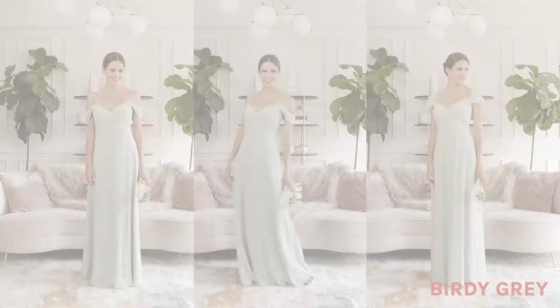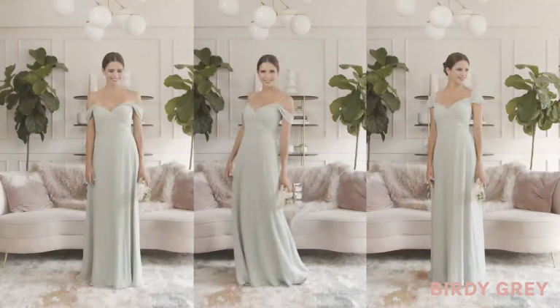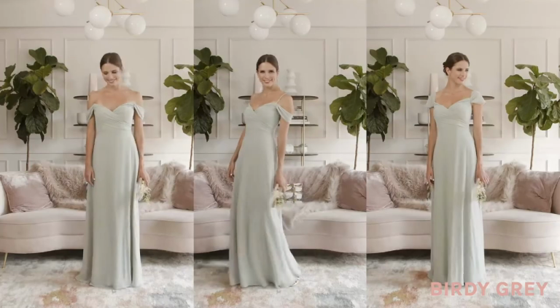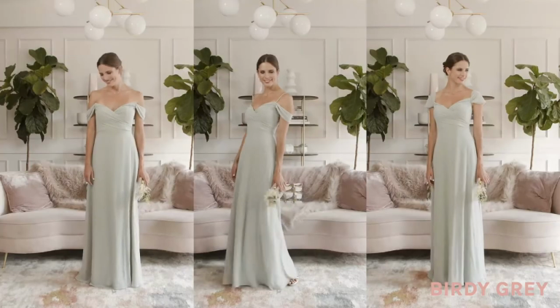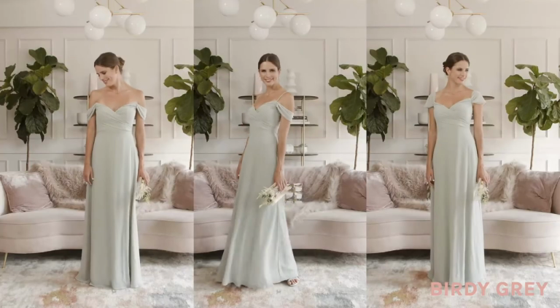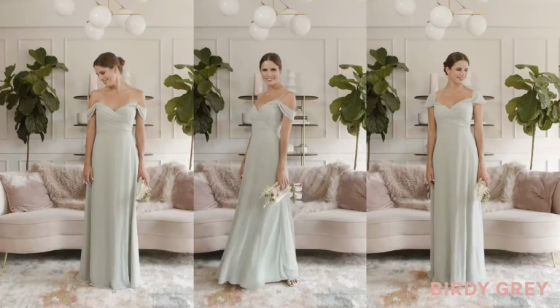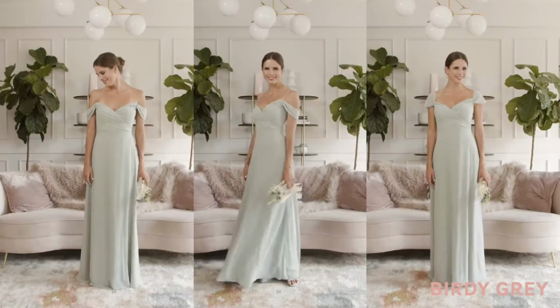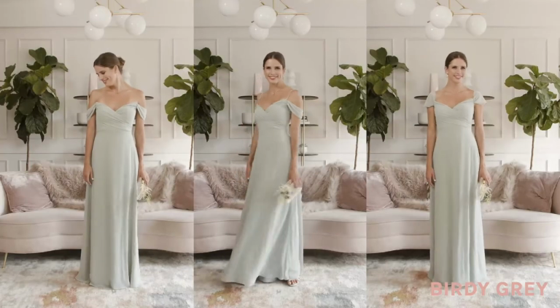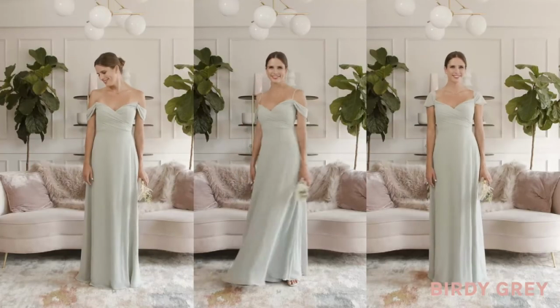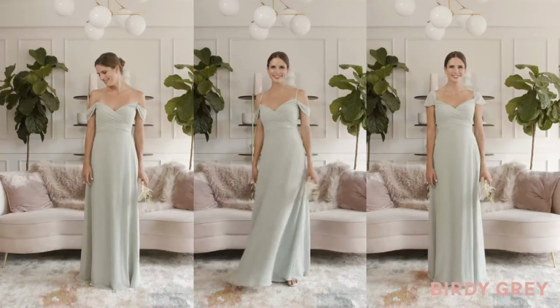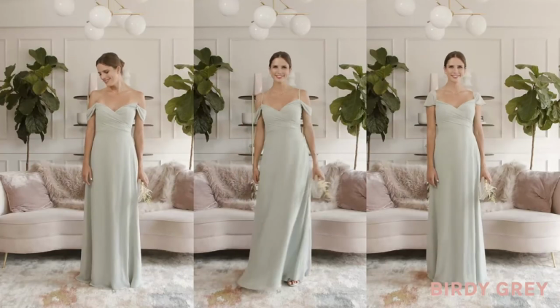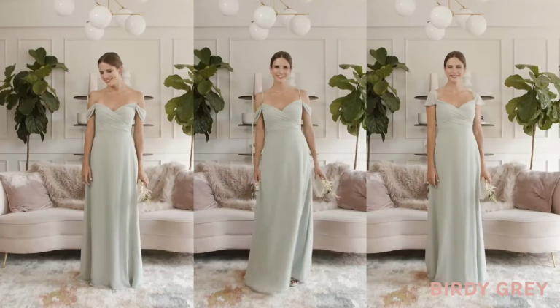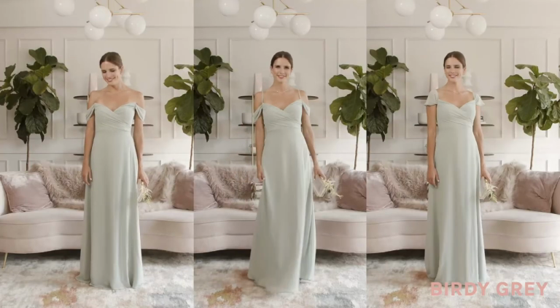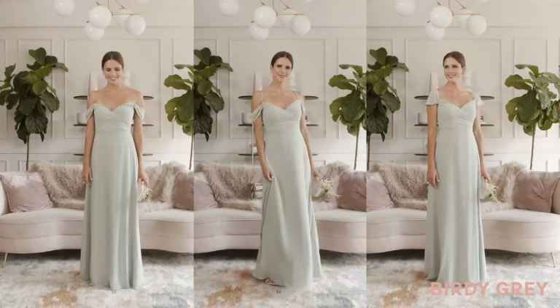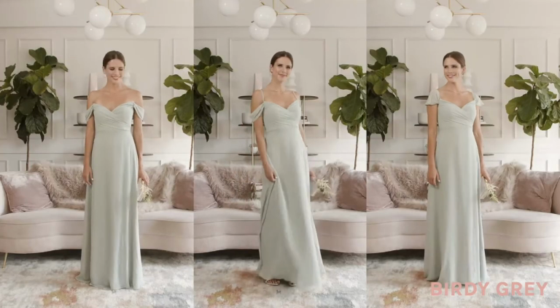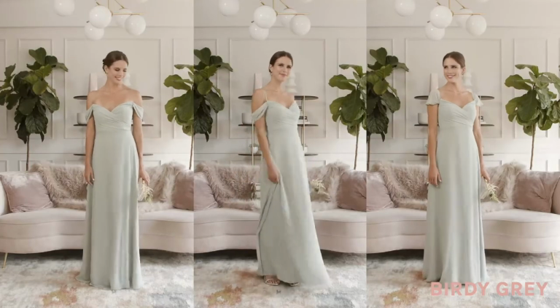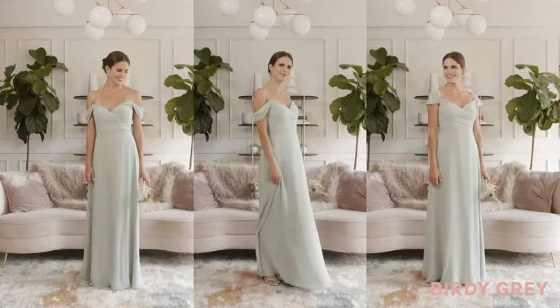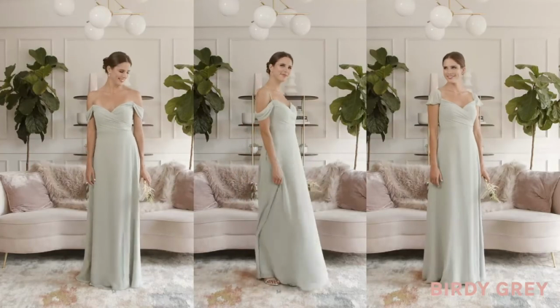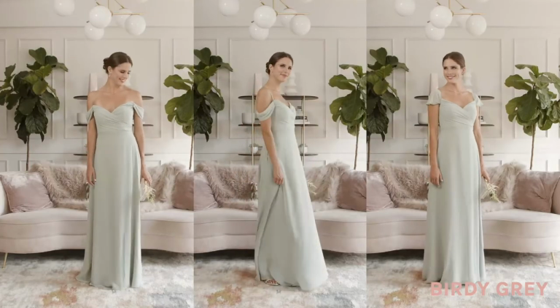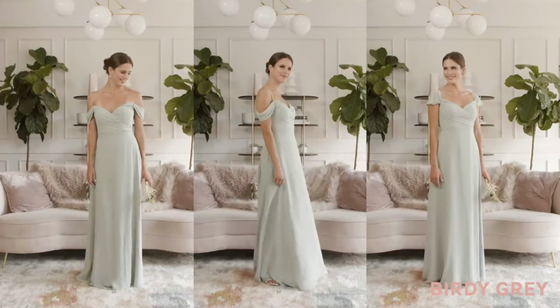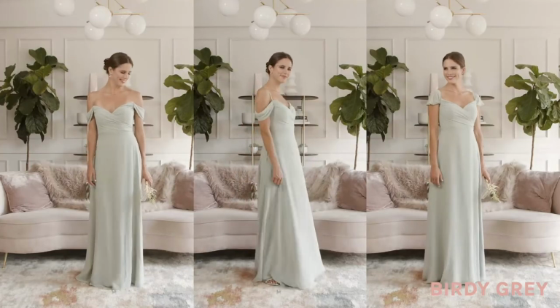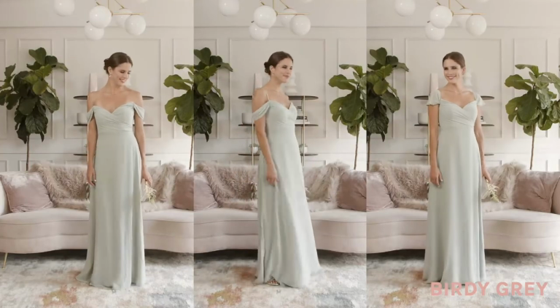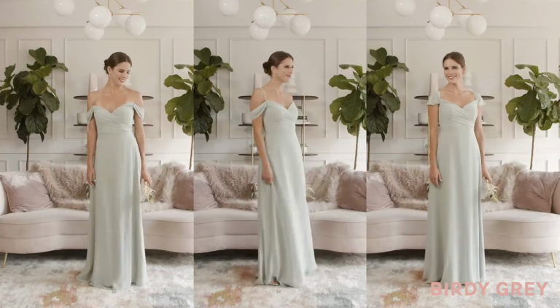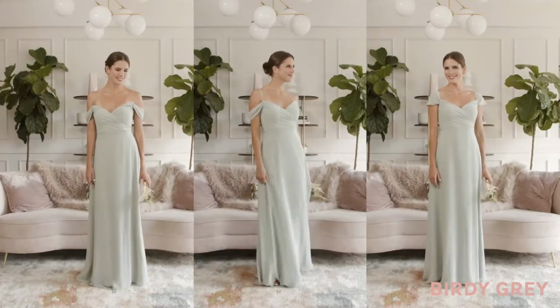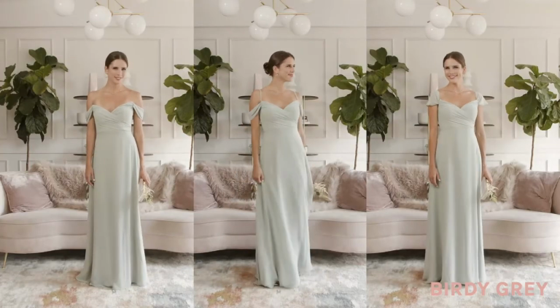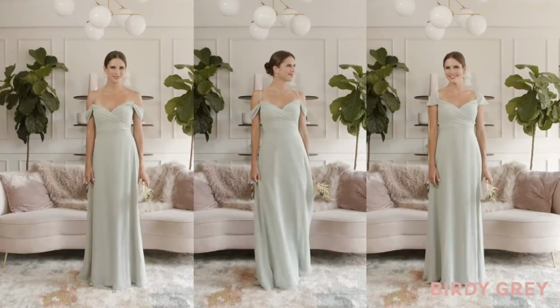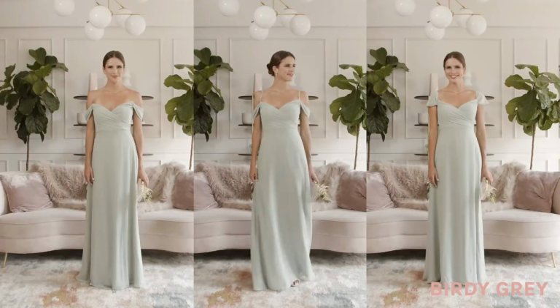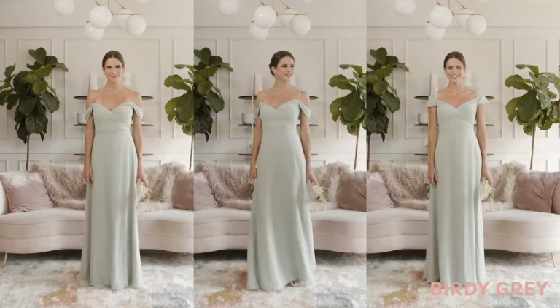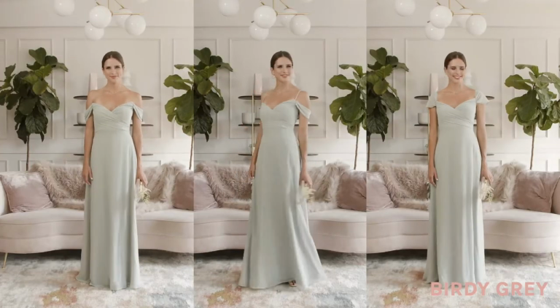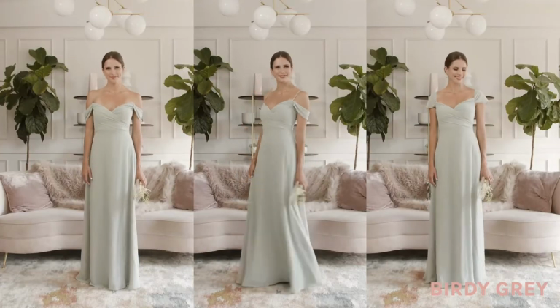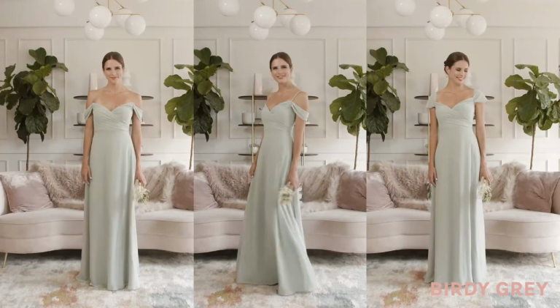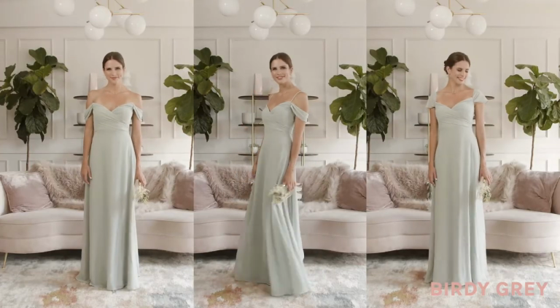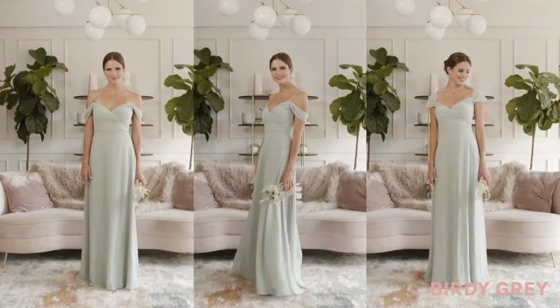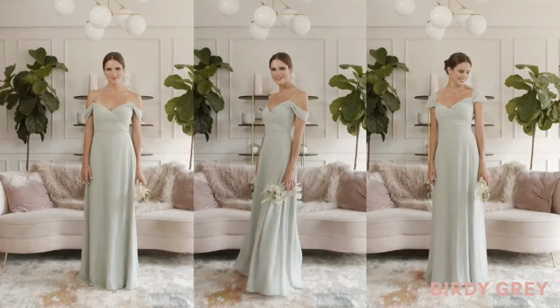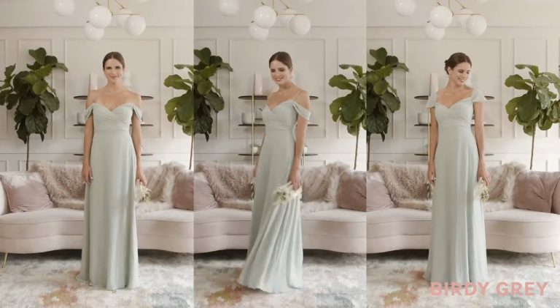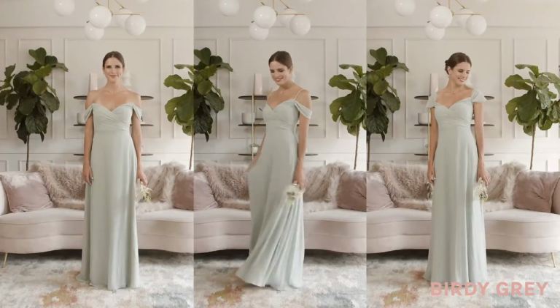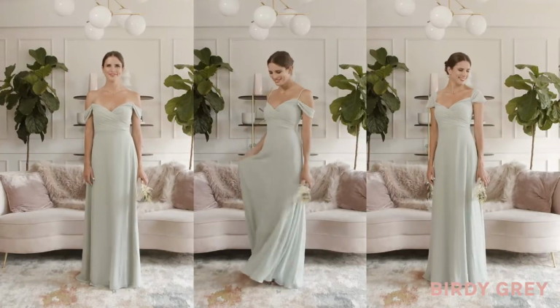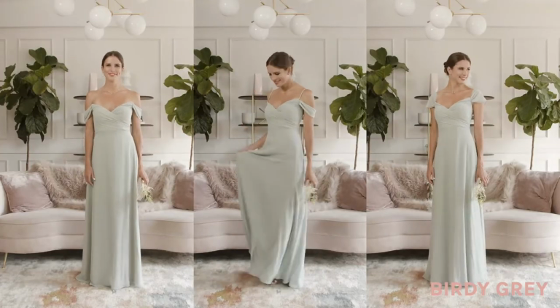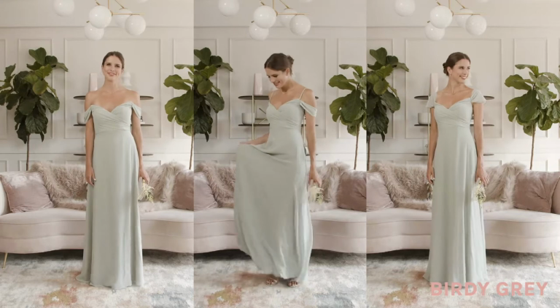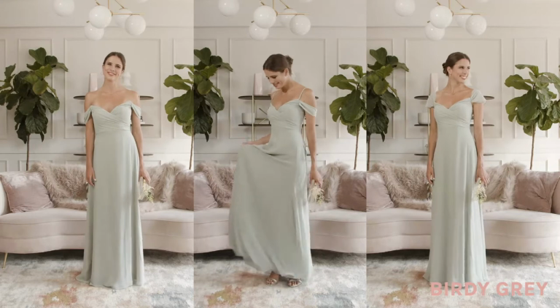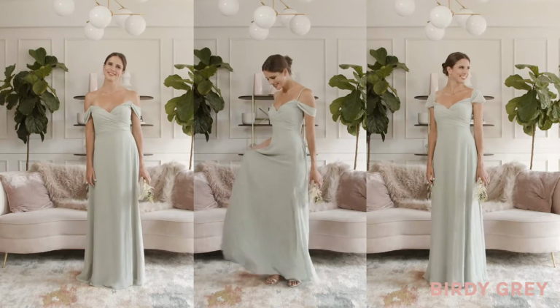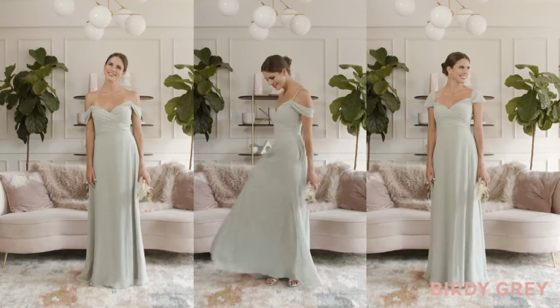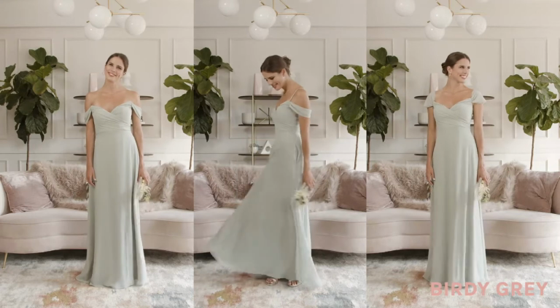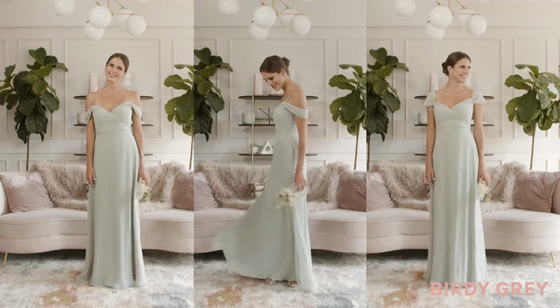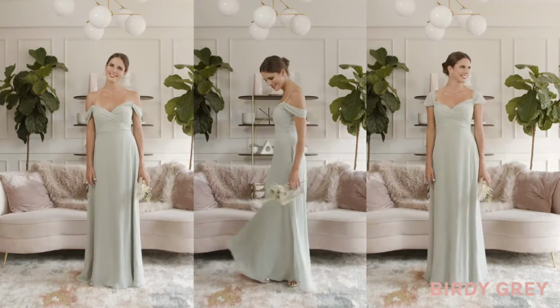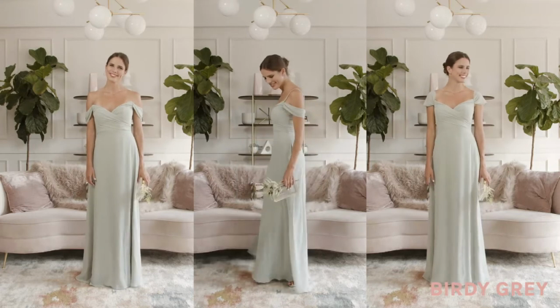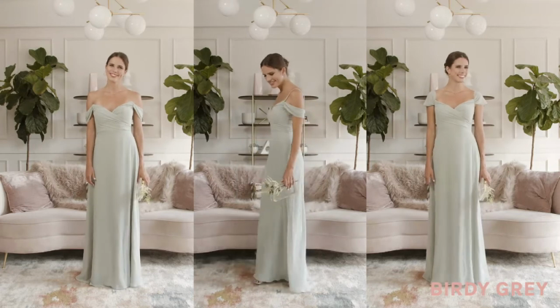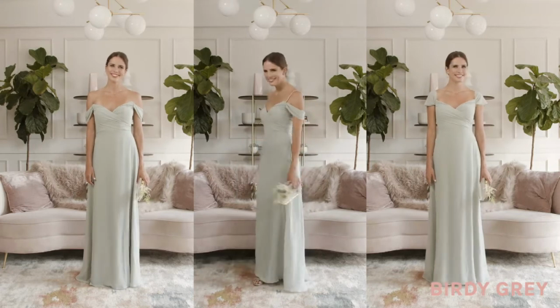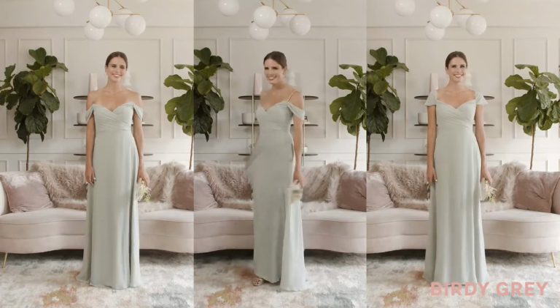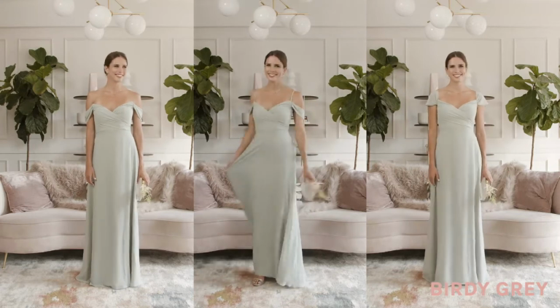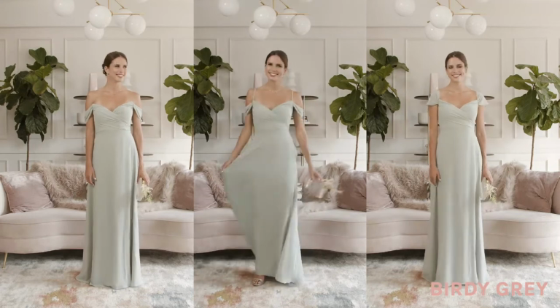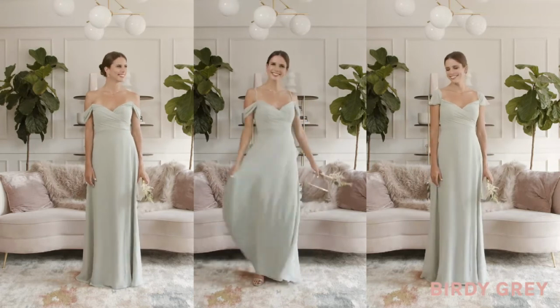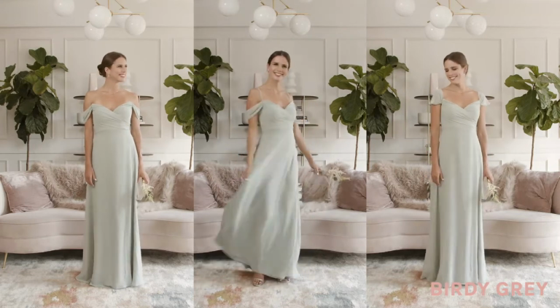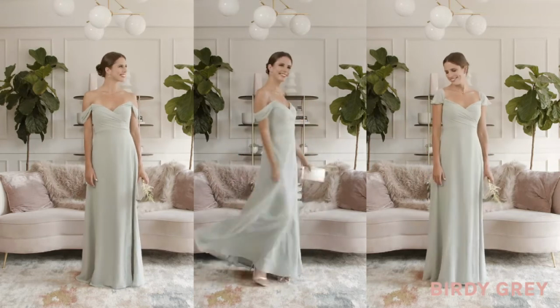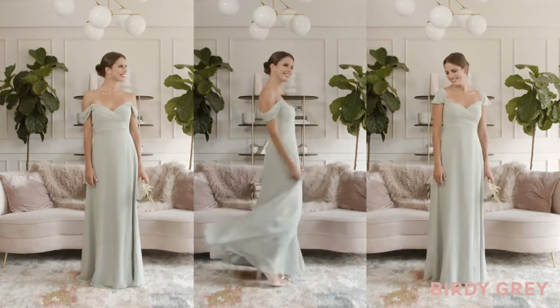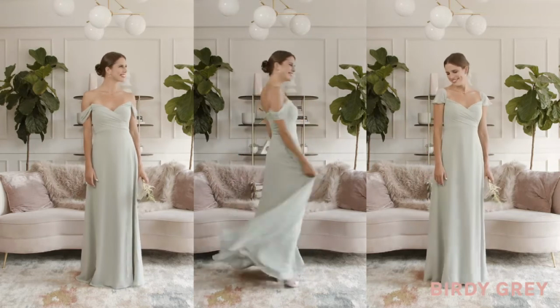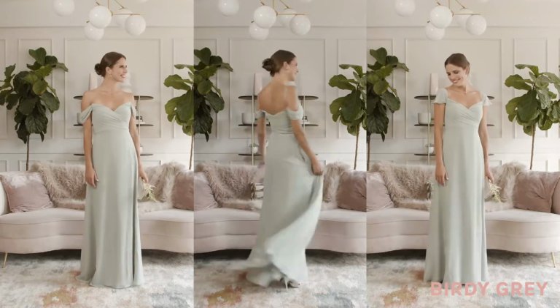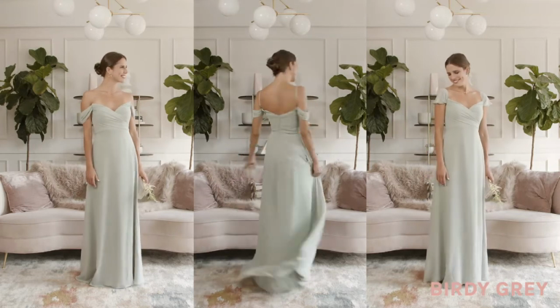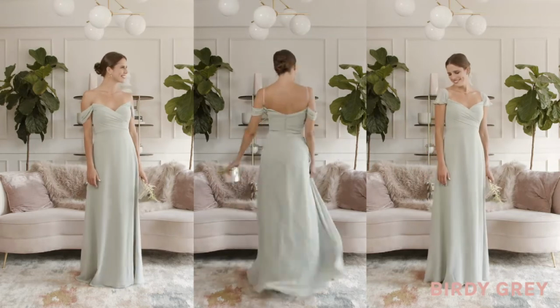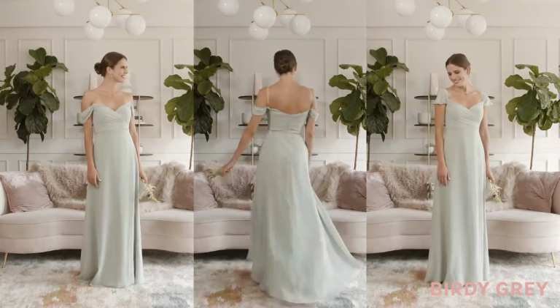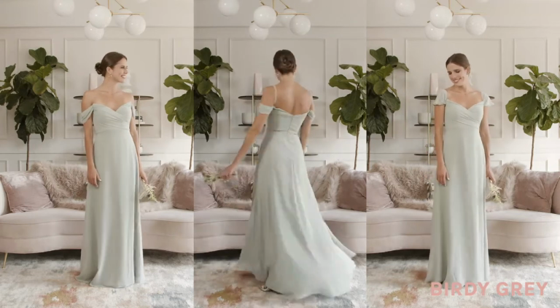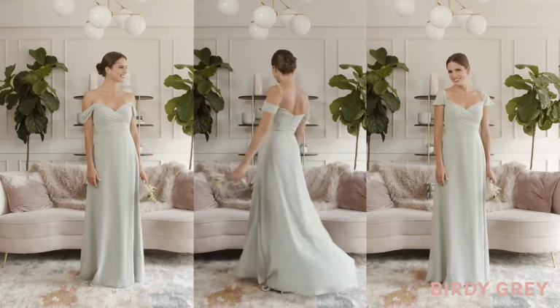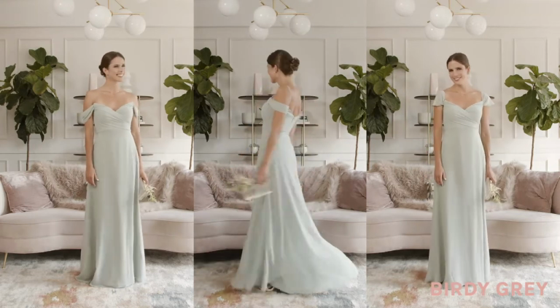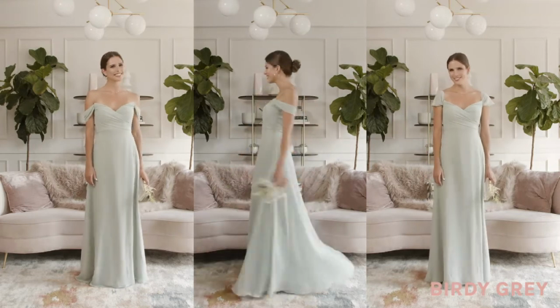And there you have it! It's our Spun convertible dress in three gorgeous ways.